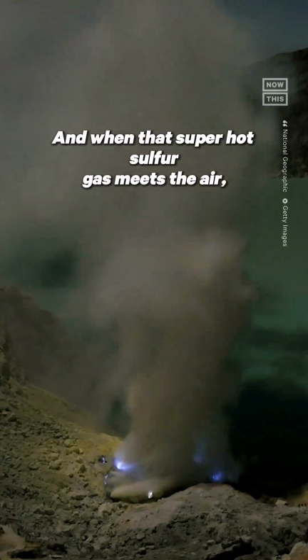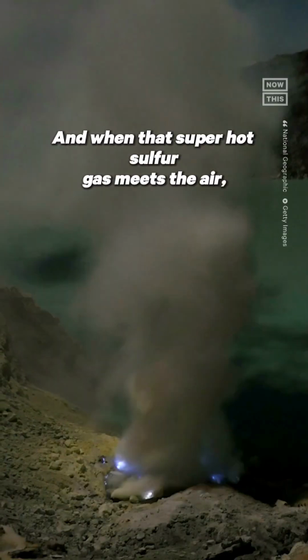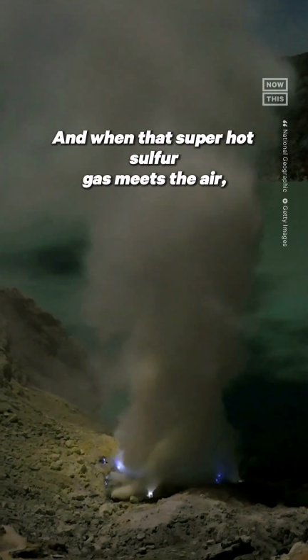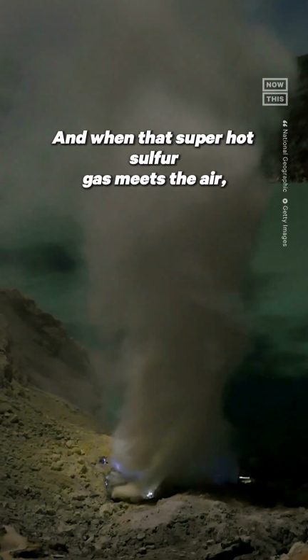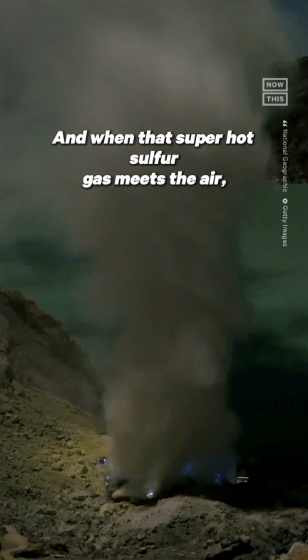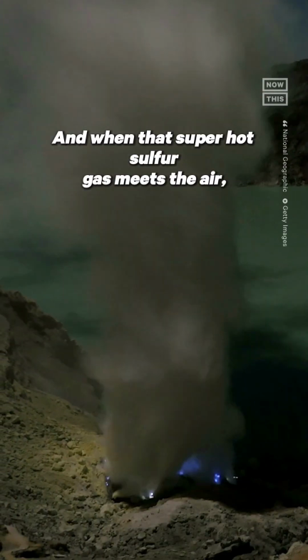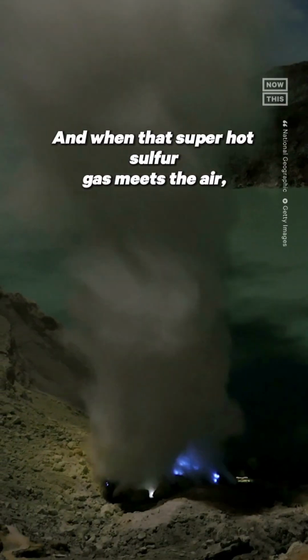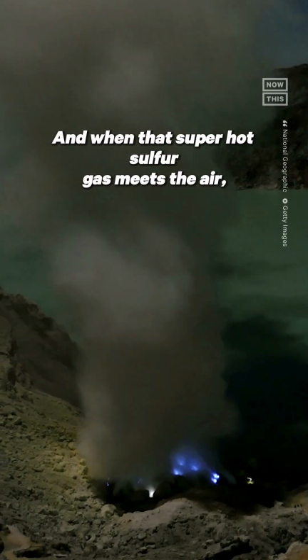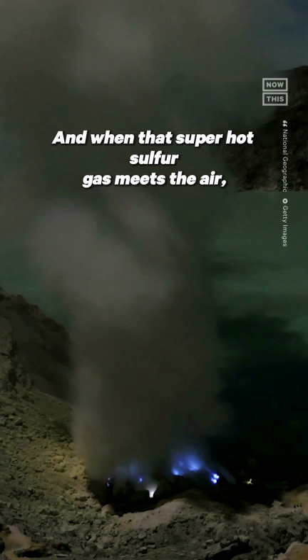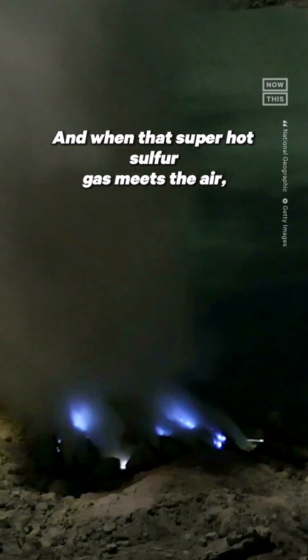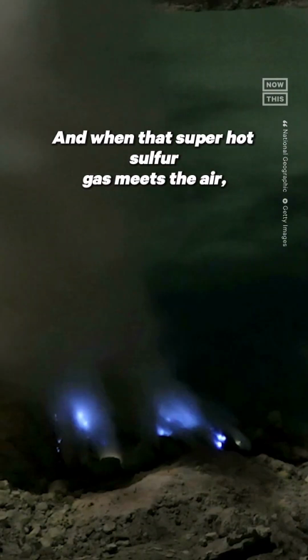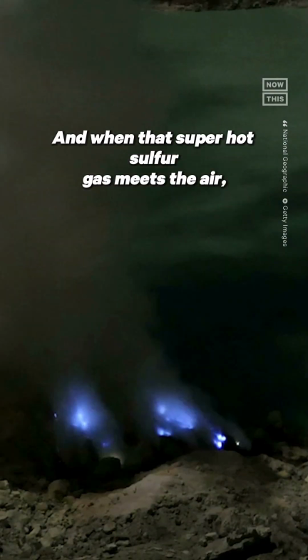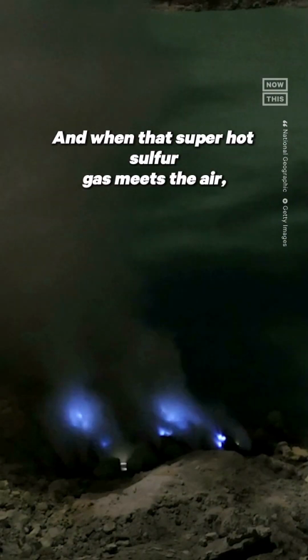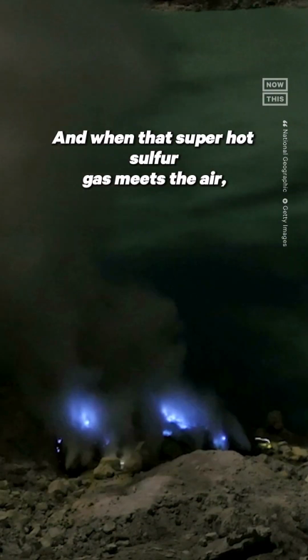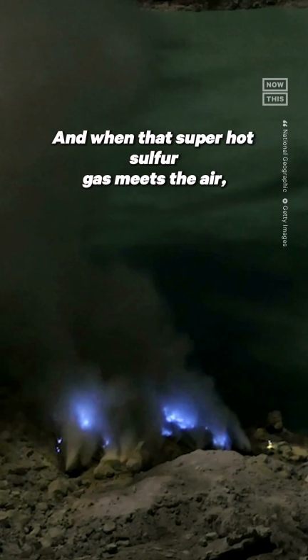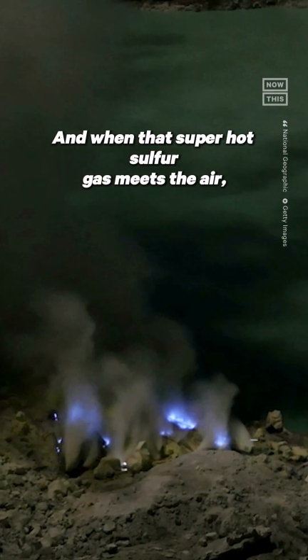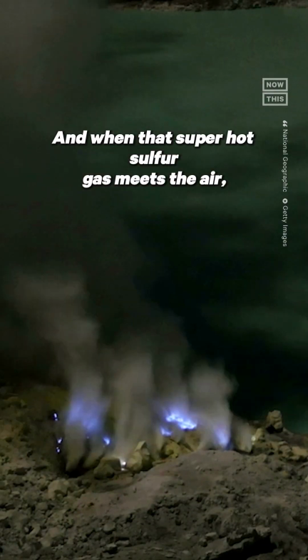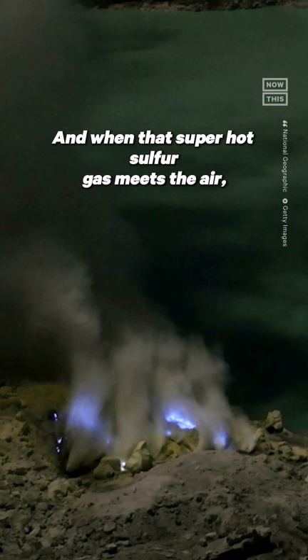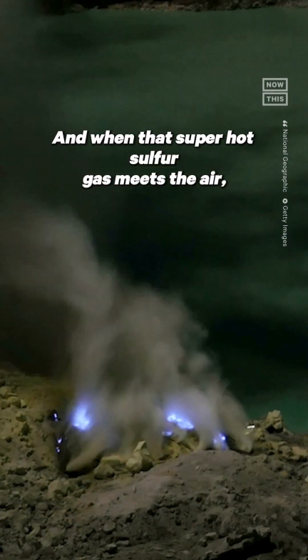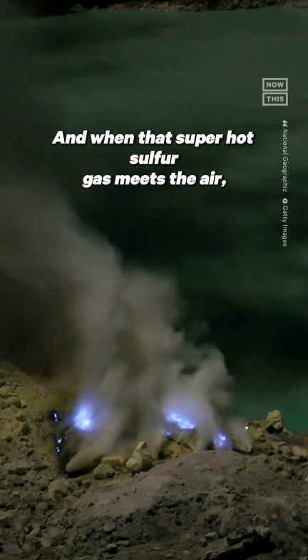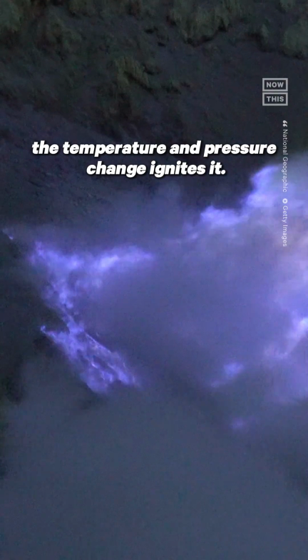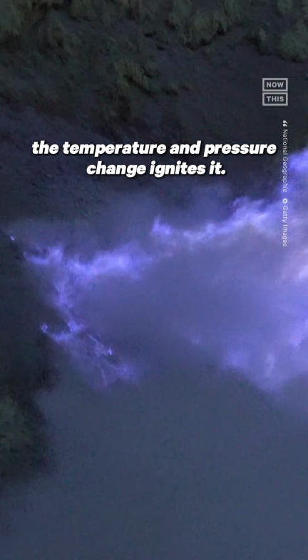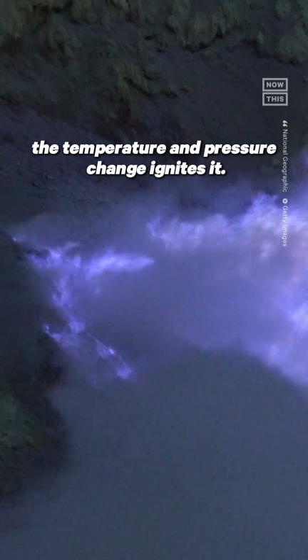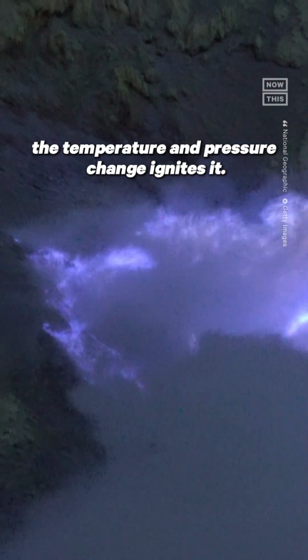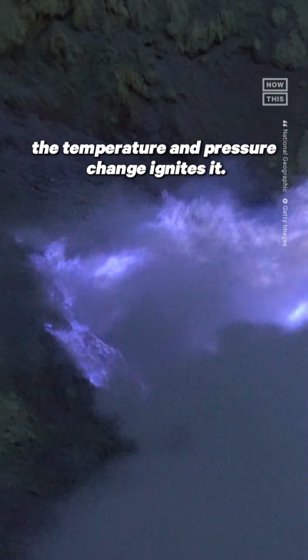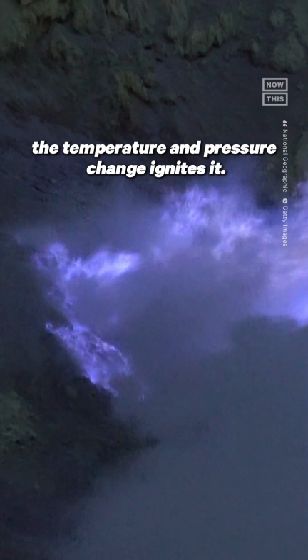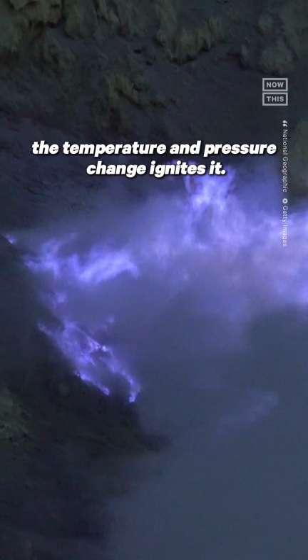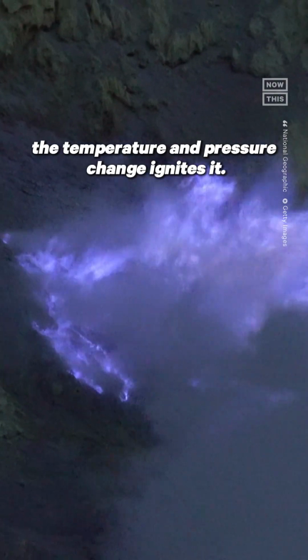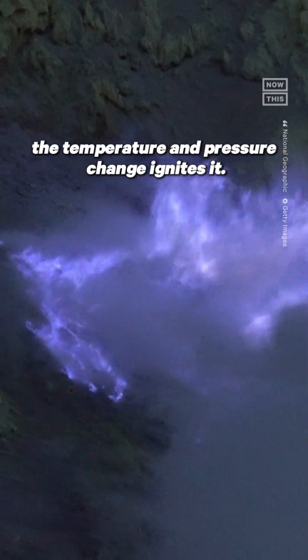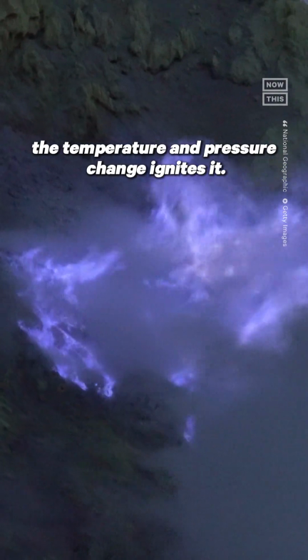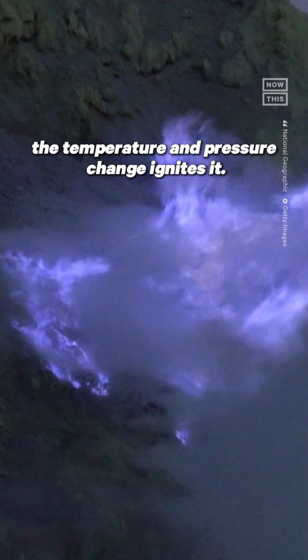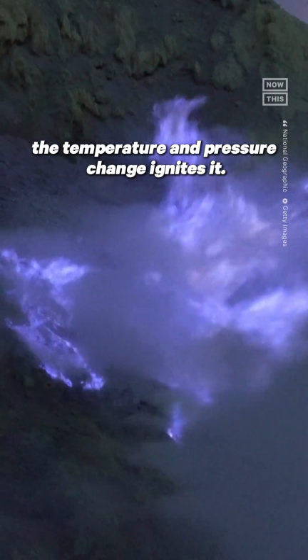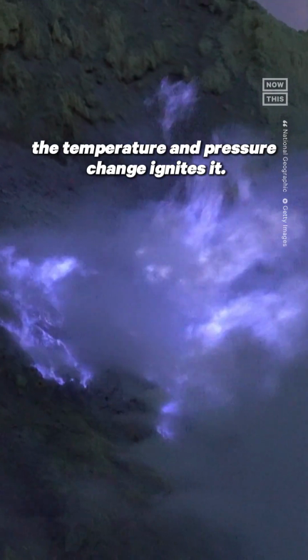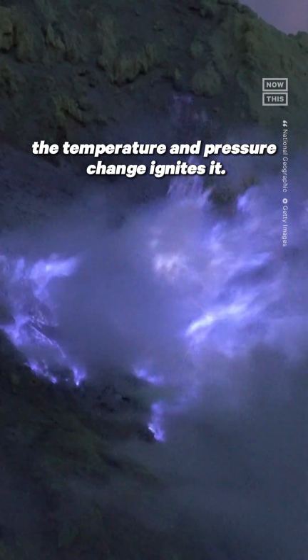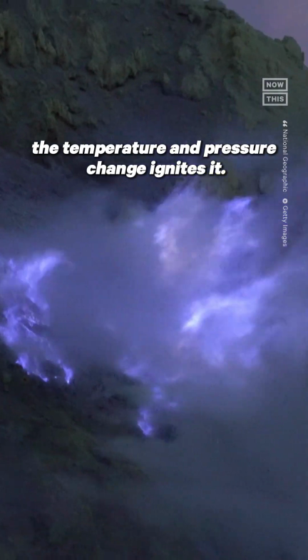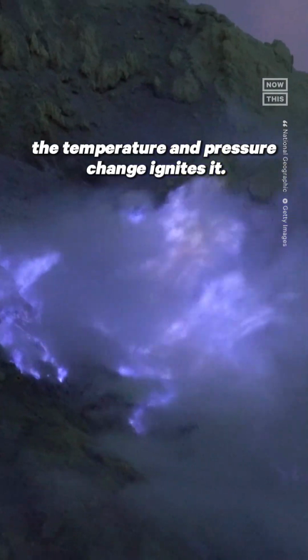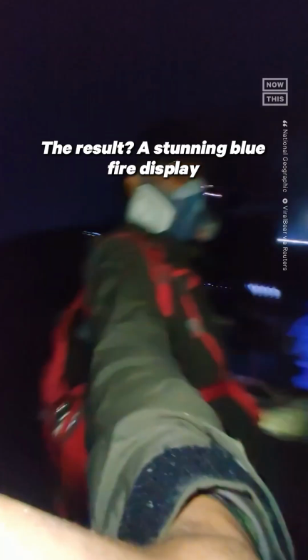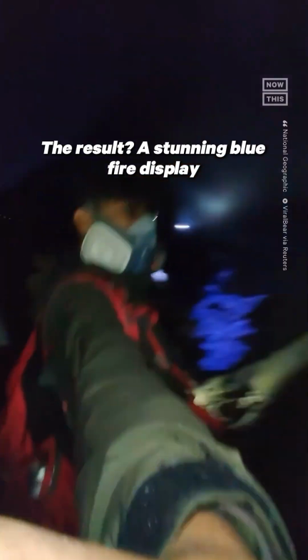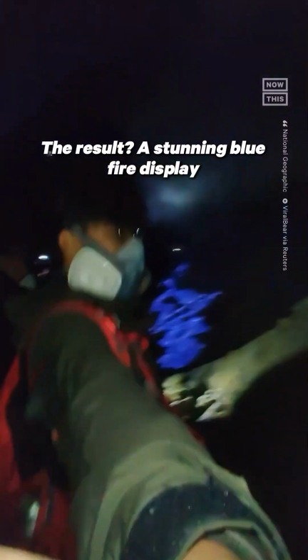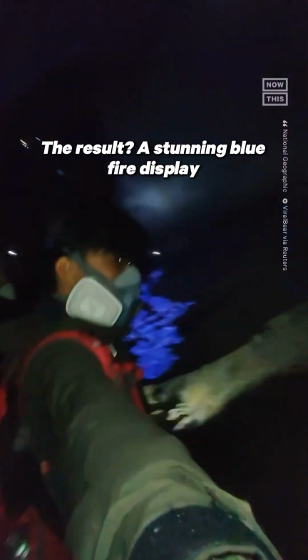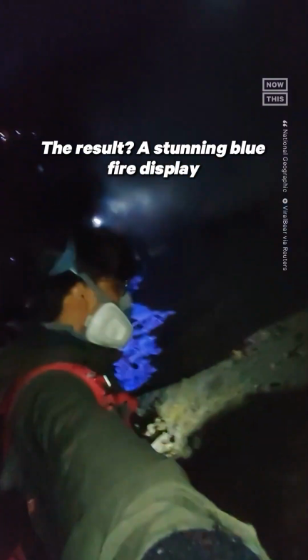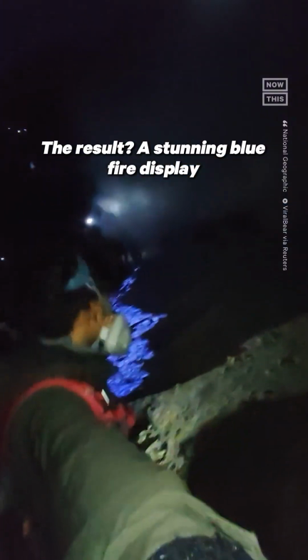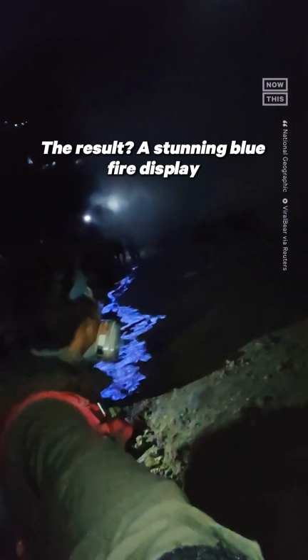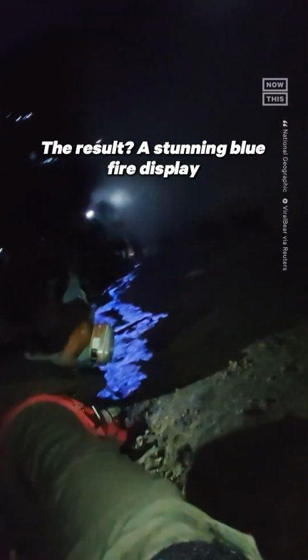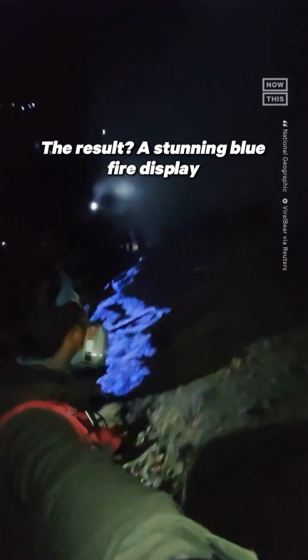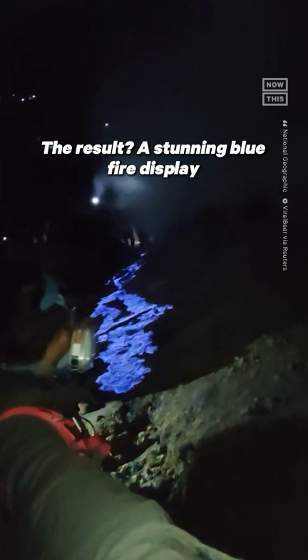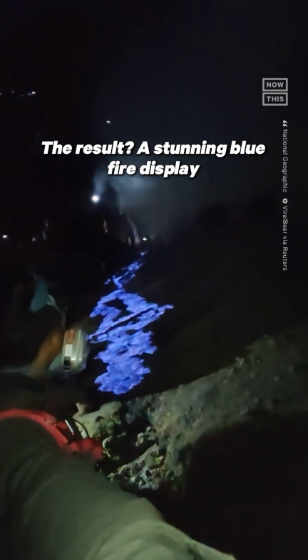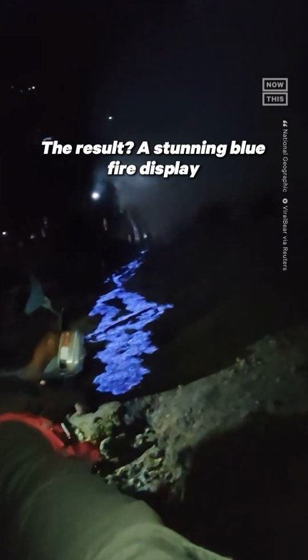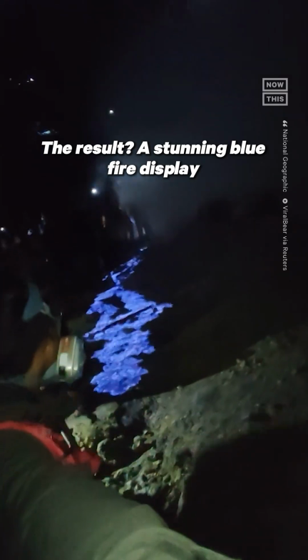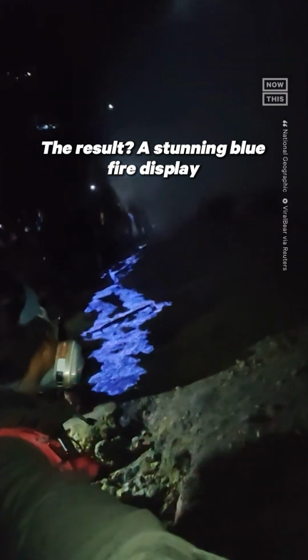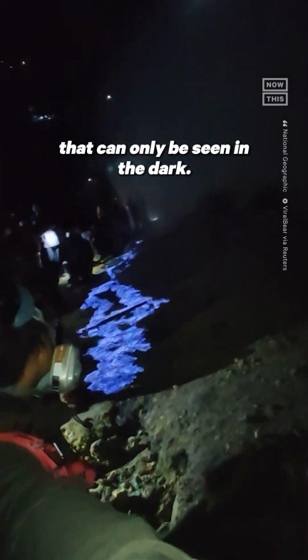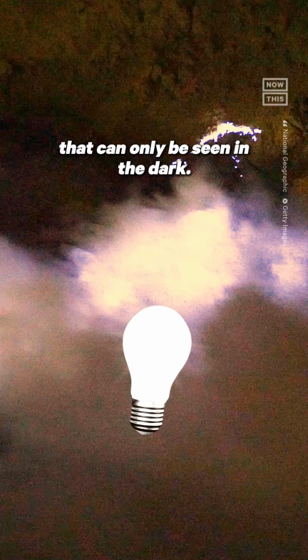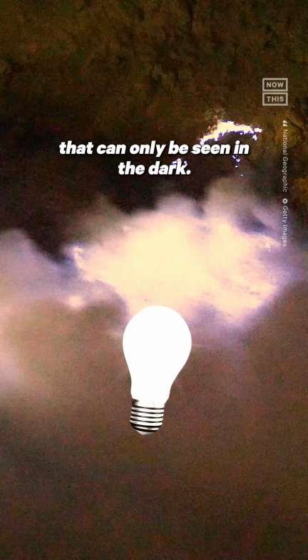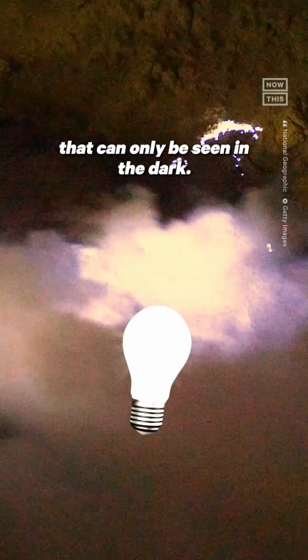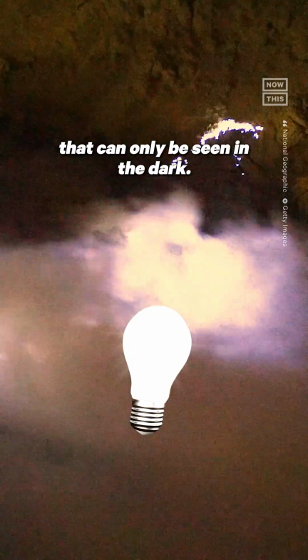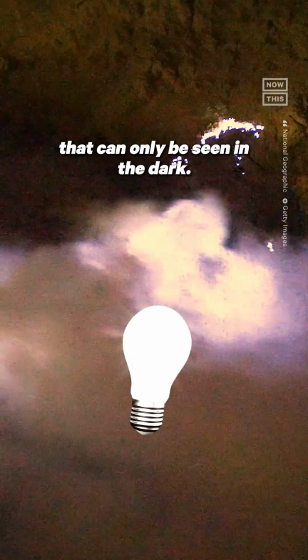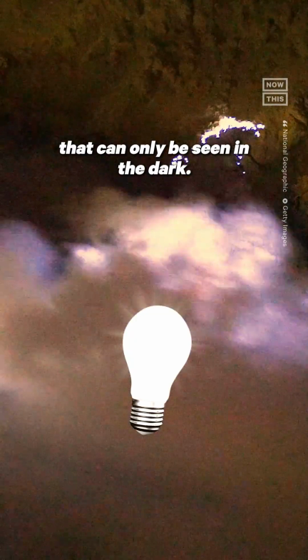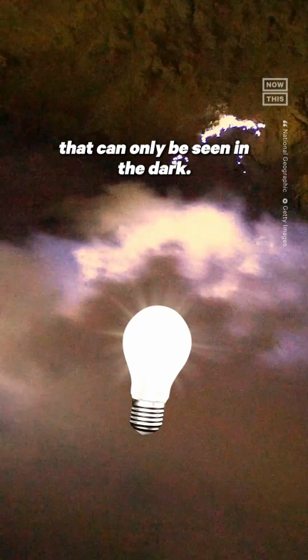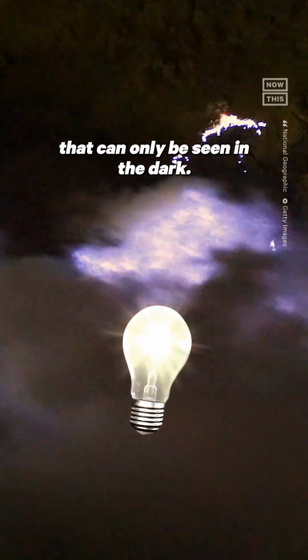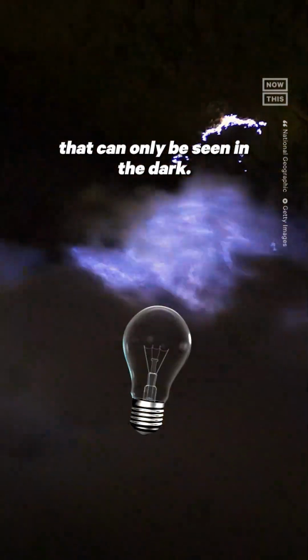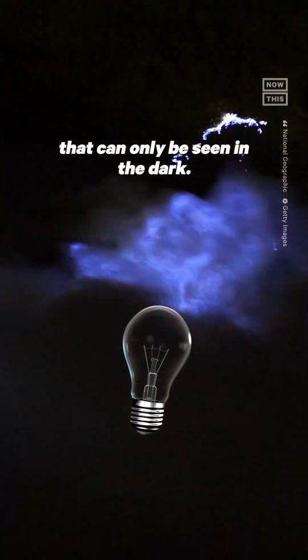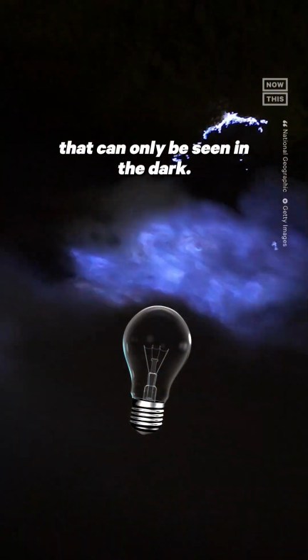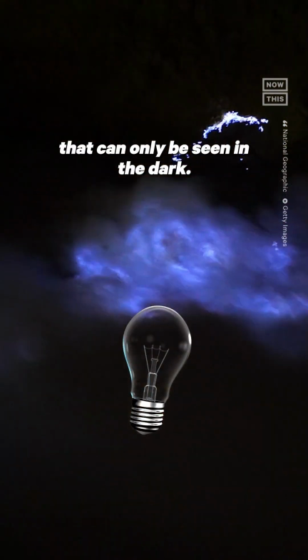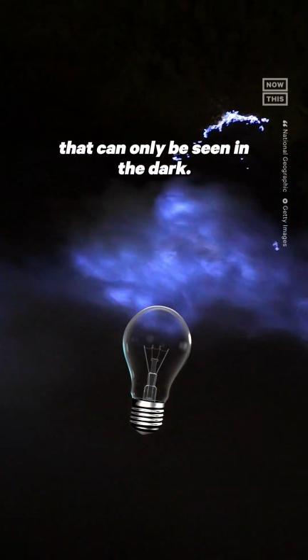And when that super hot sulfur gas meets the air, the temperature and pressure change ignites it. The result: a stunning blue fire display that can only be seen in the dark.